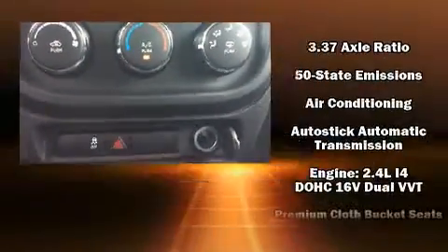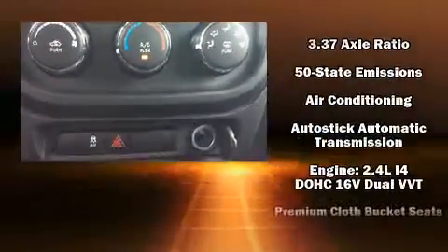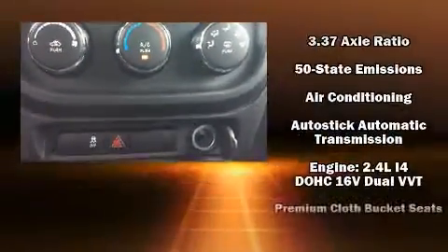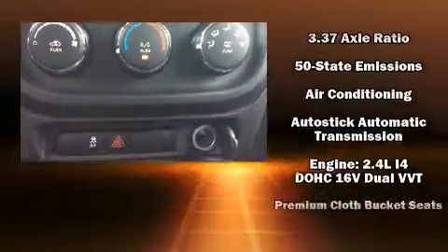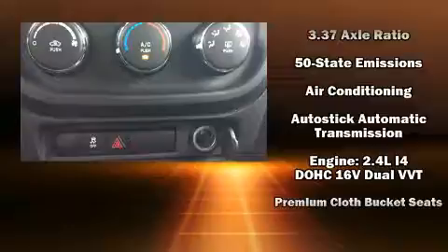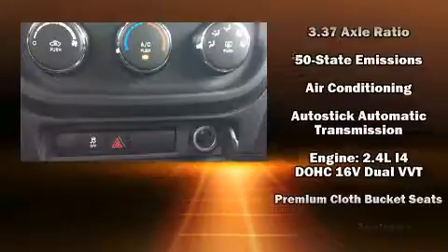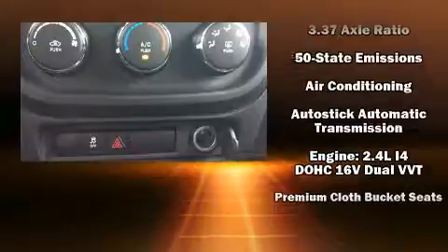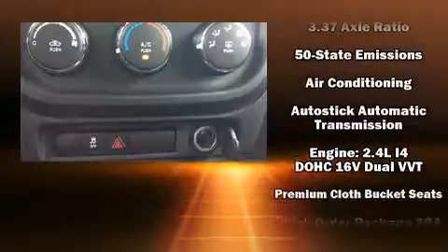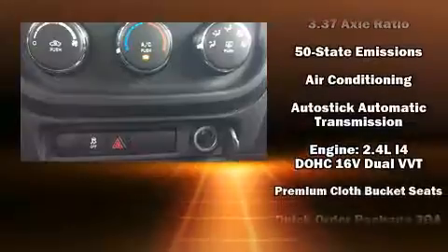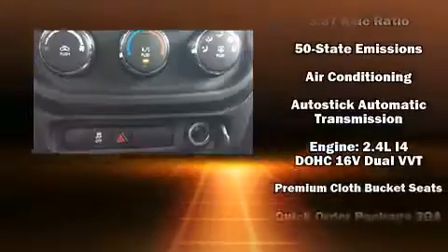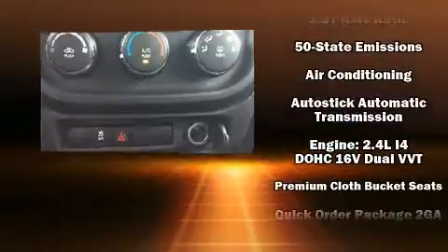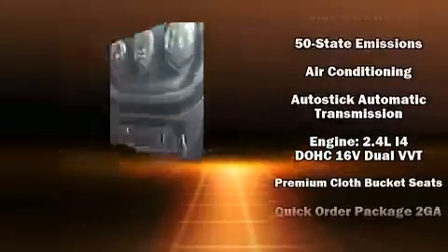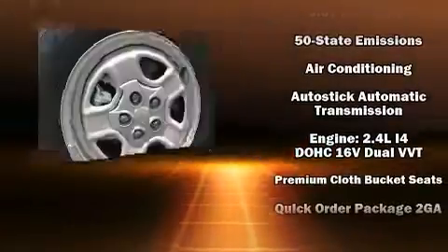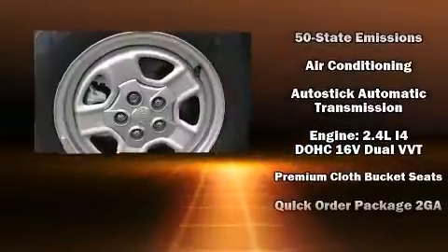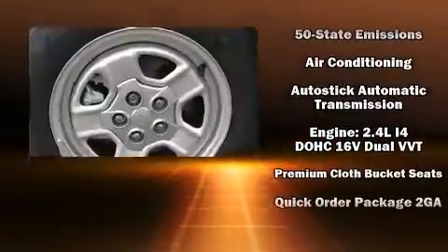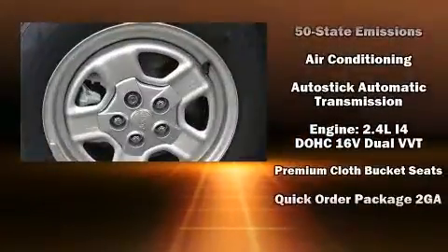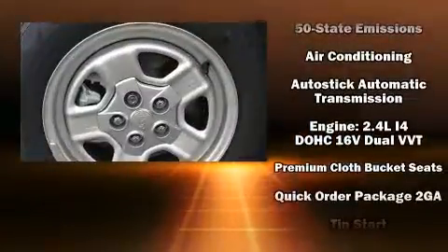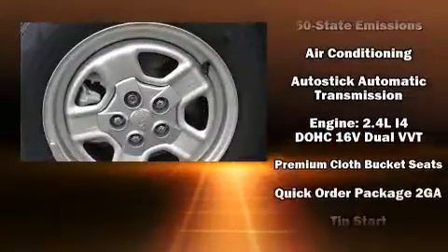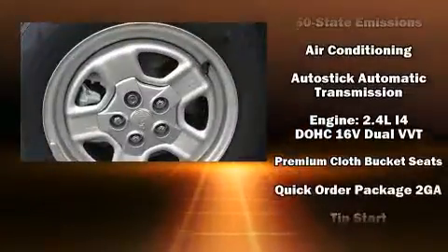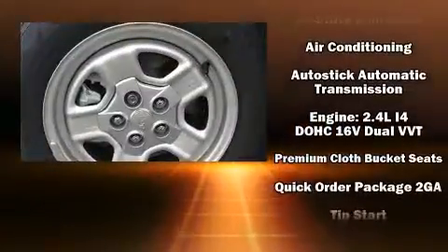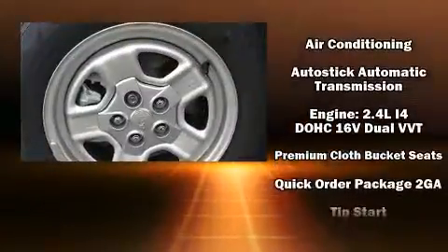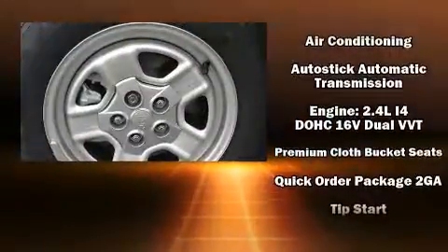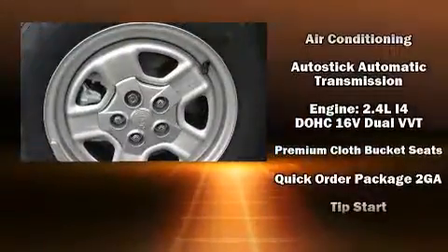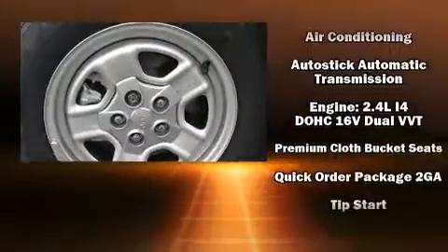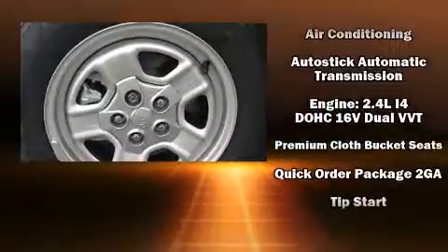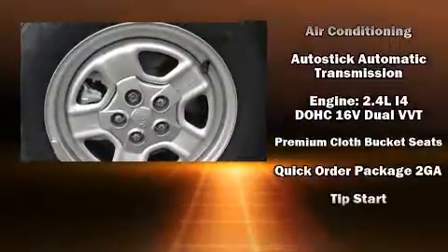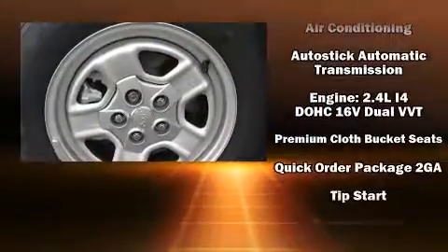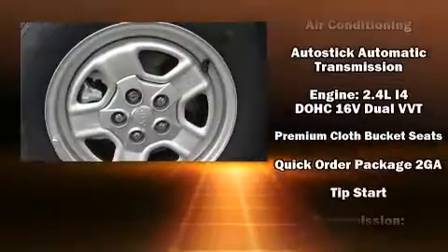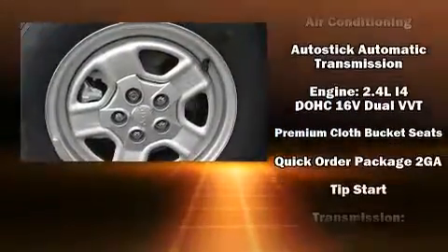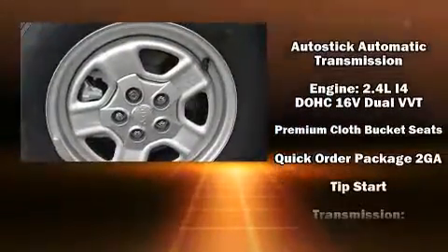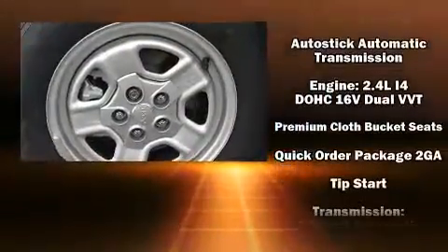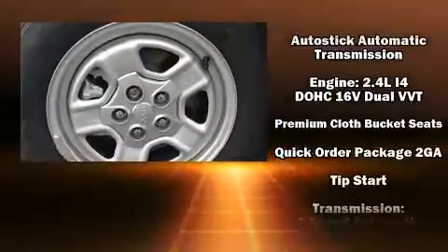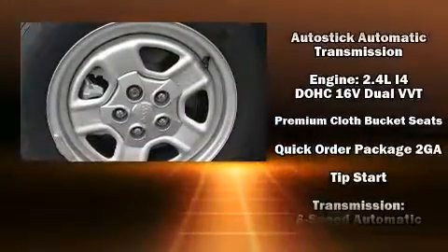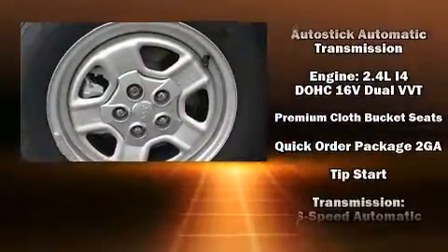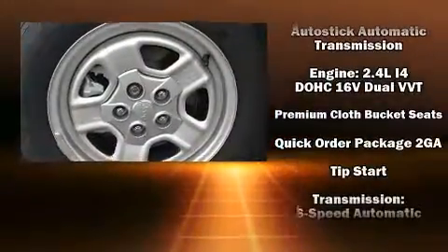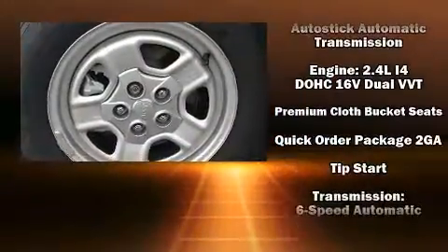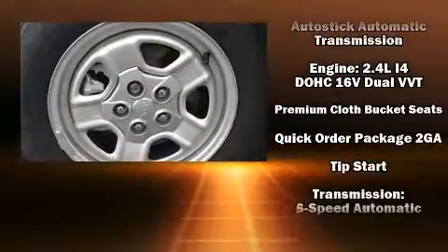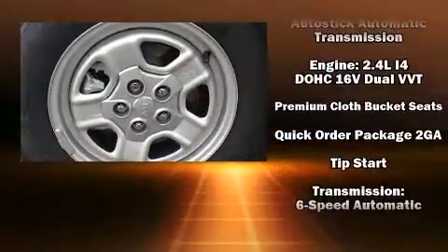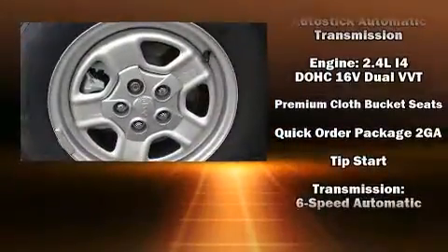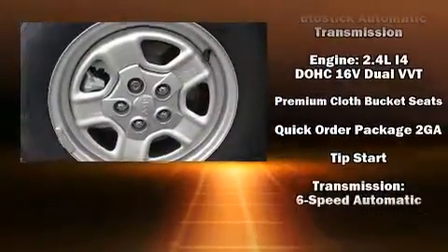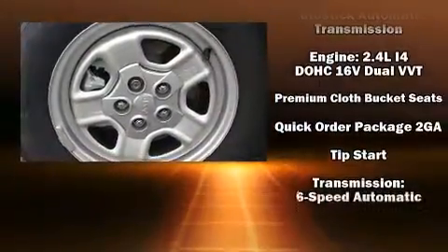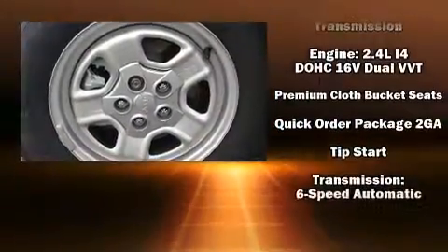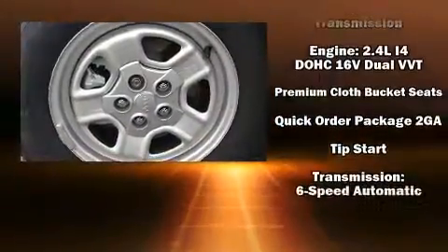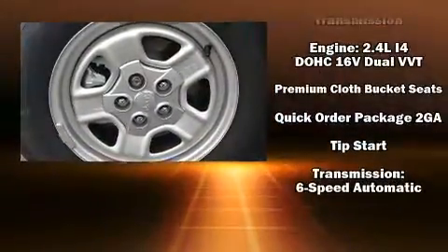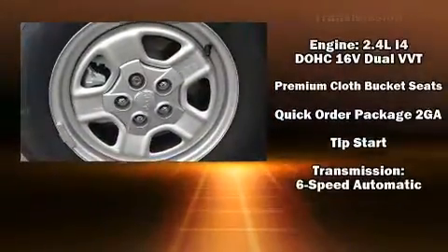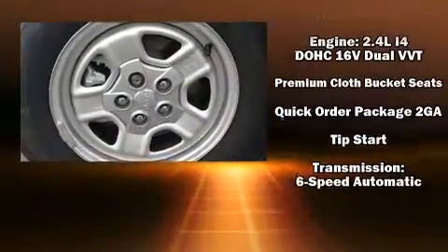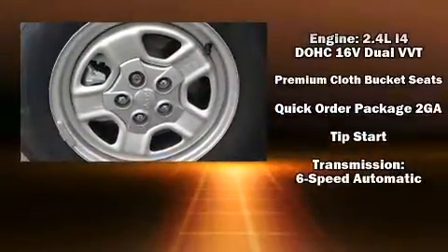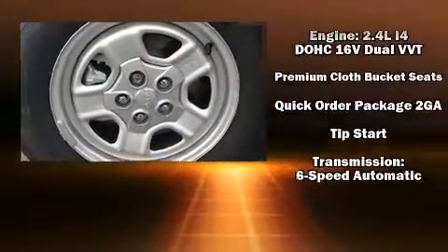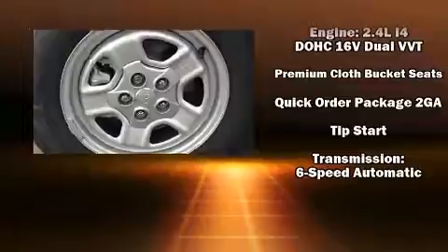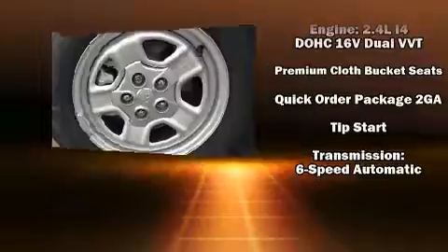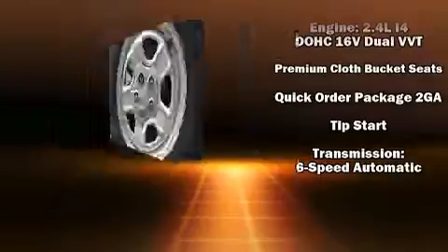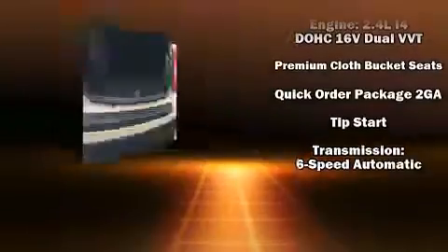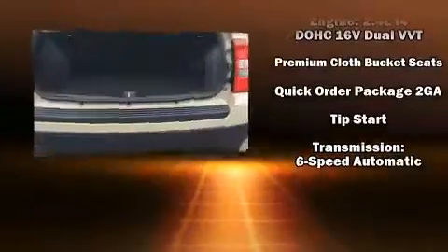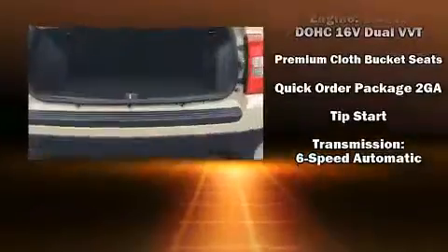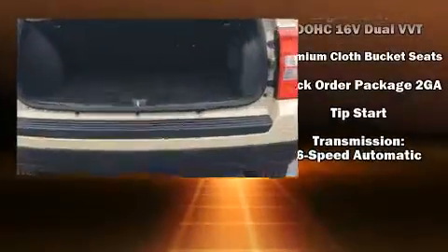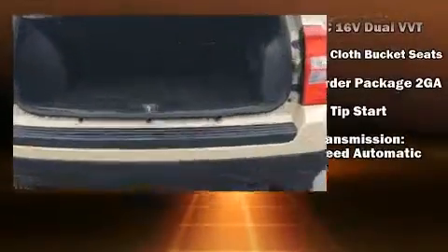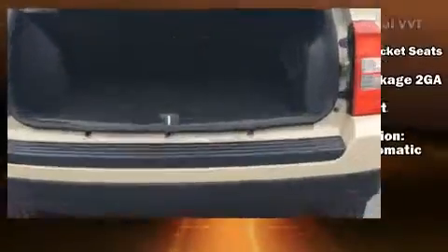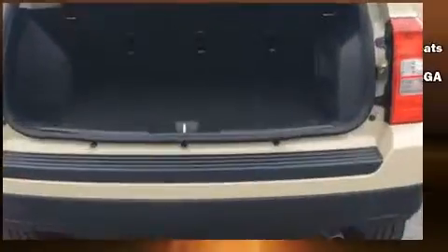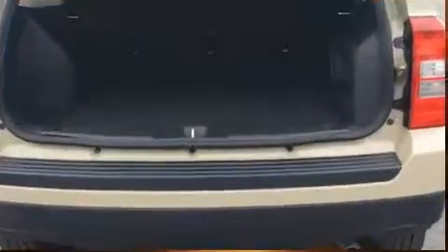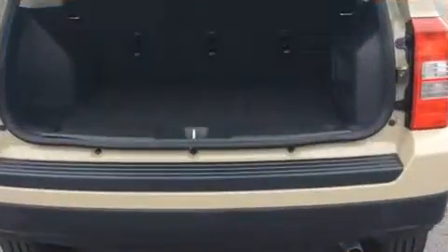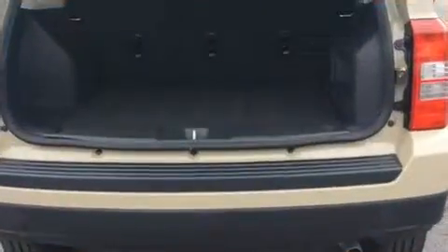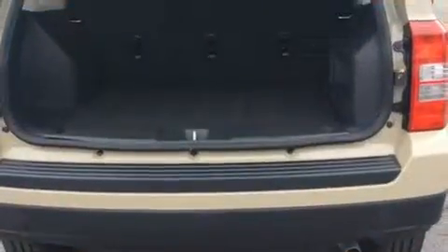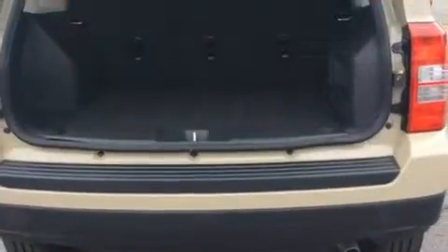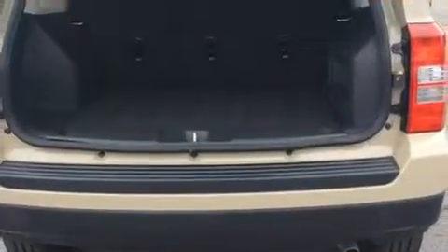ABS brakes are also included. Various mechanical systems are monitored by electronic stability control, keeping you on your intended path.